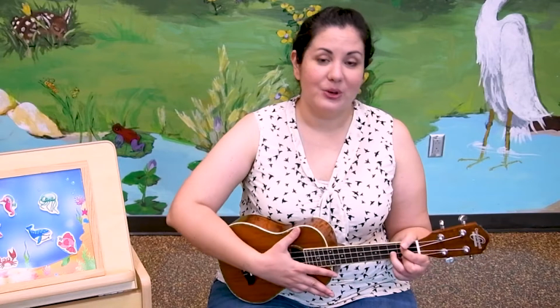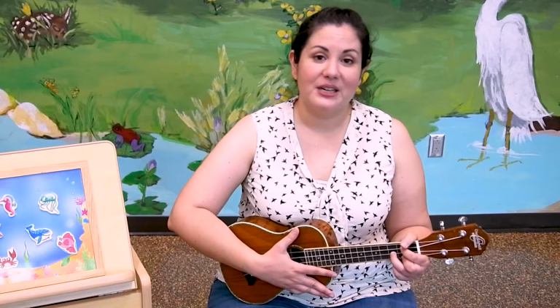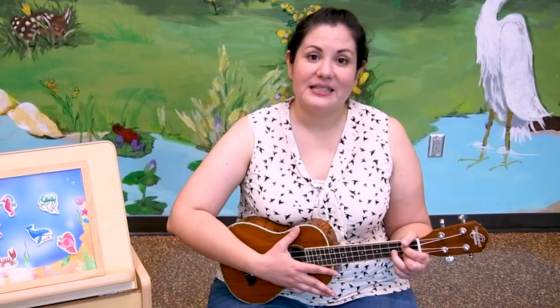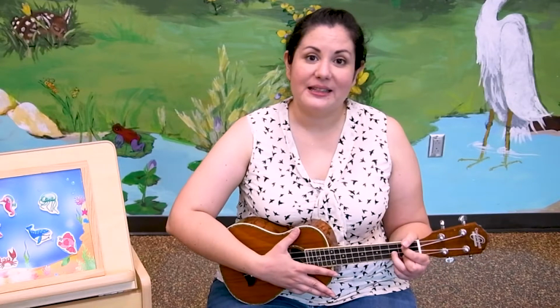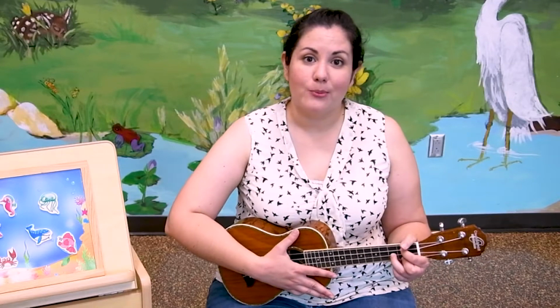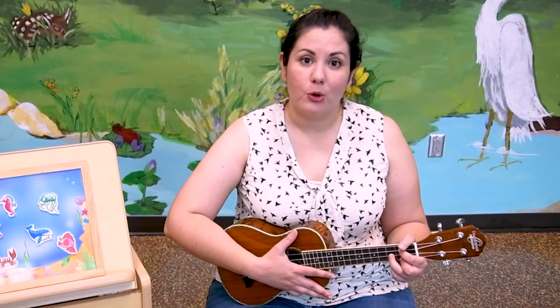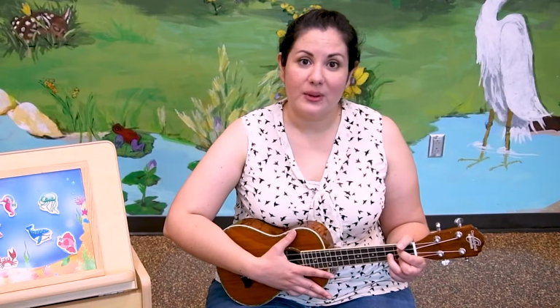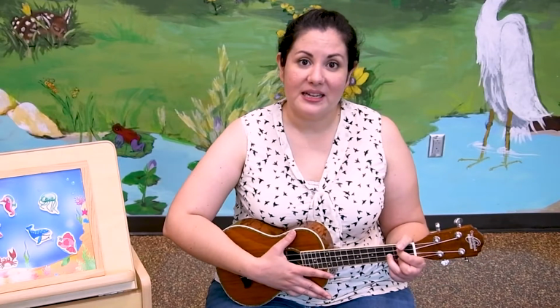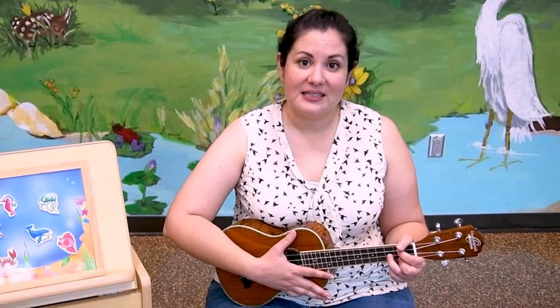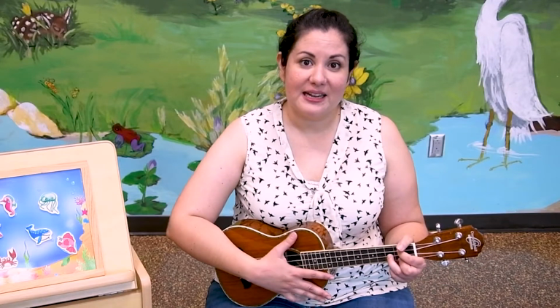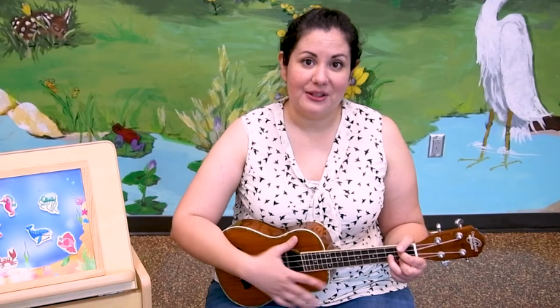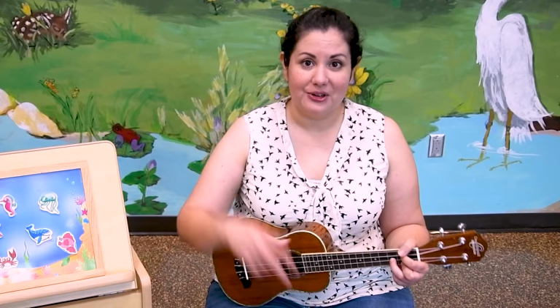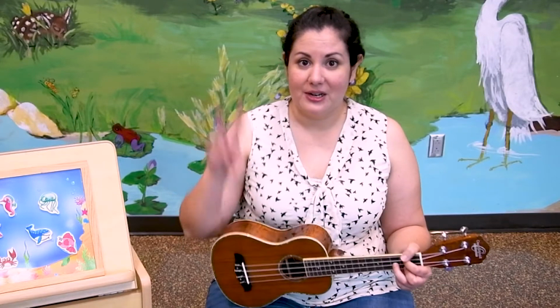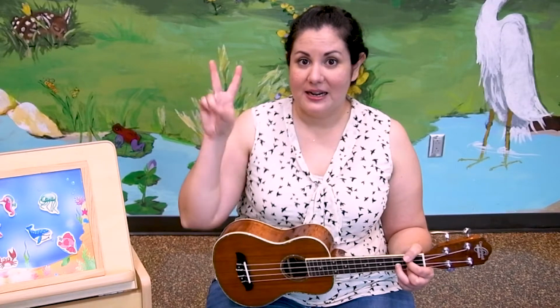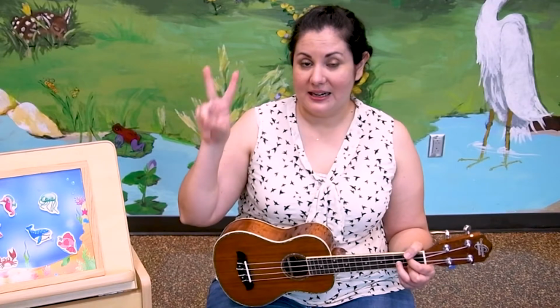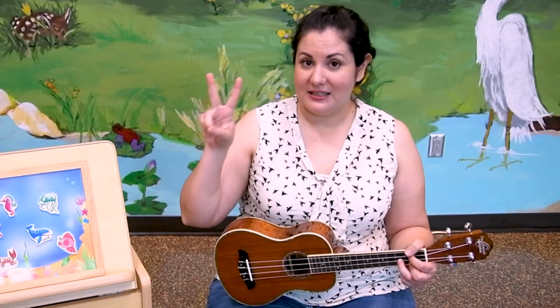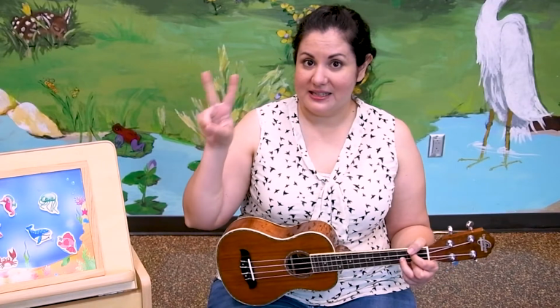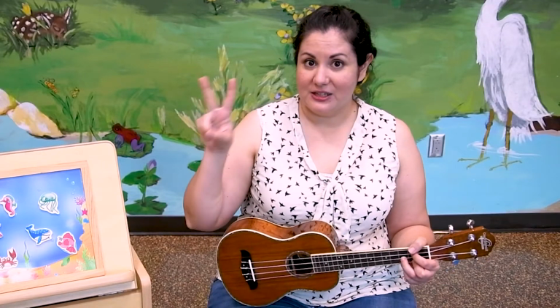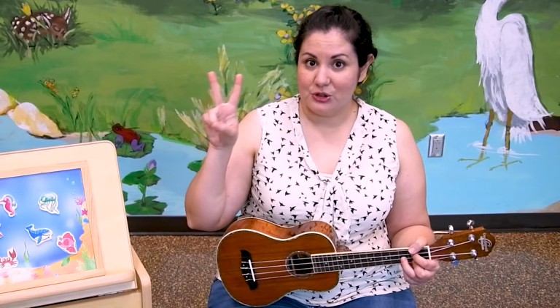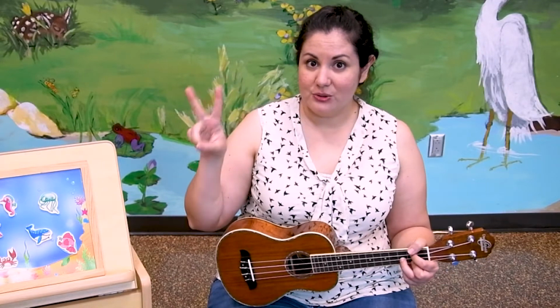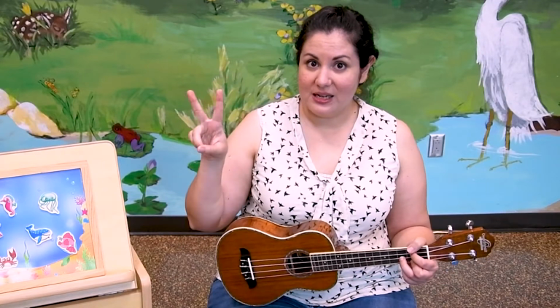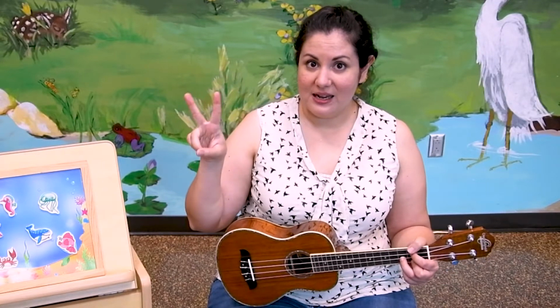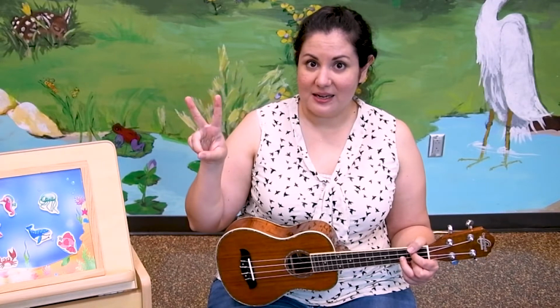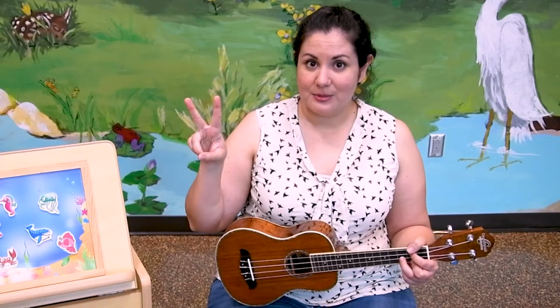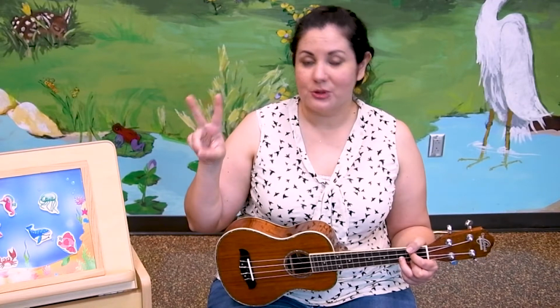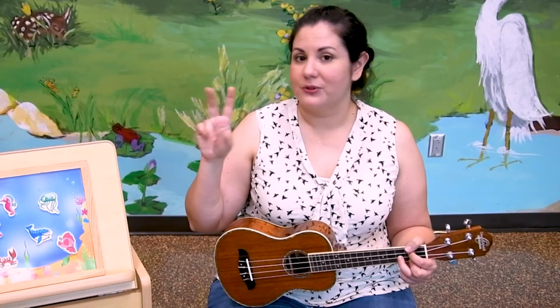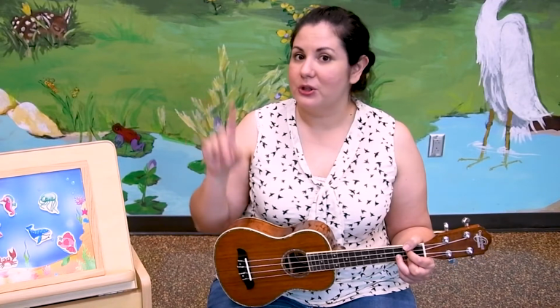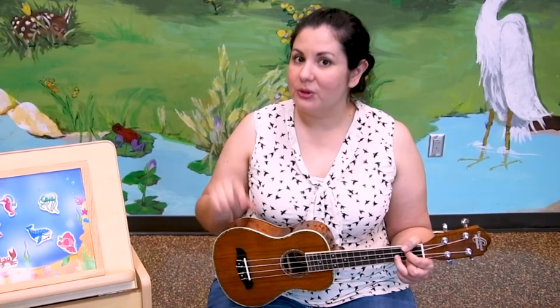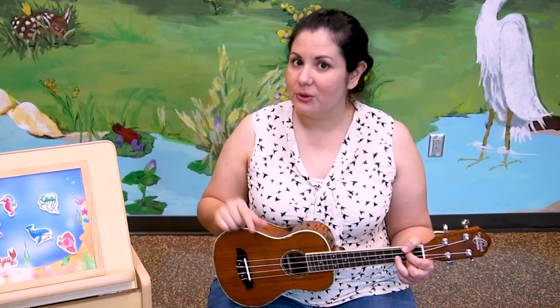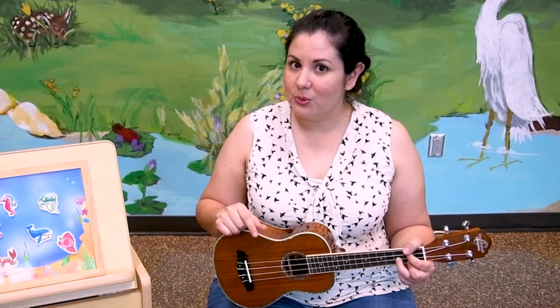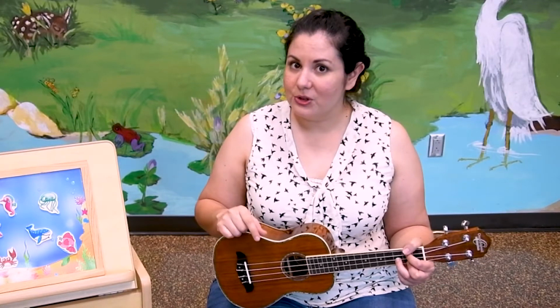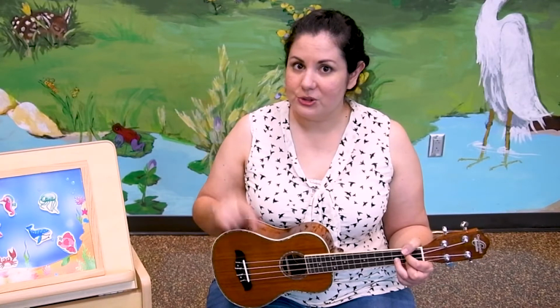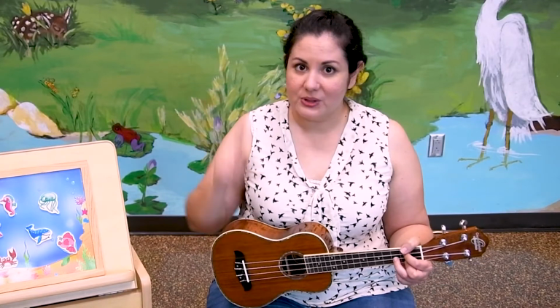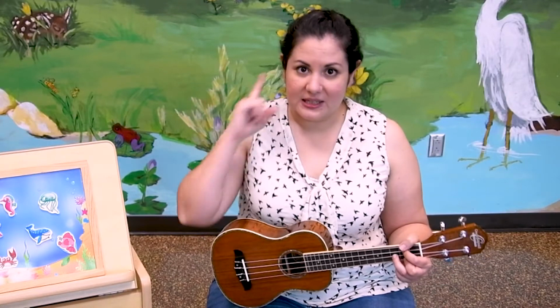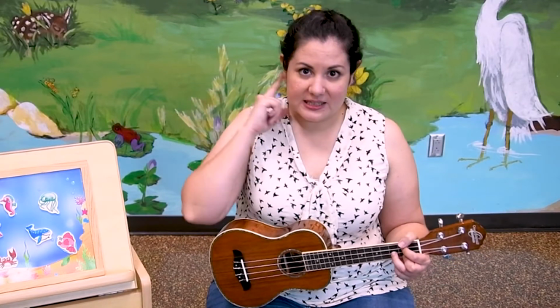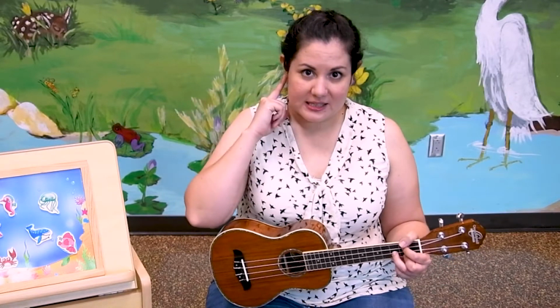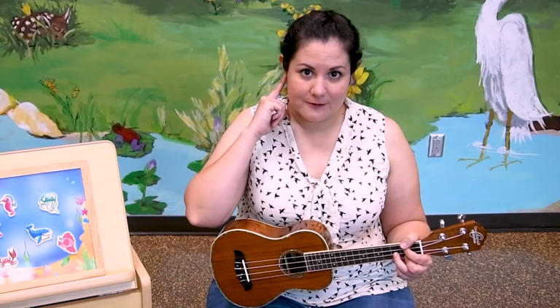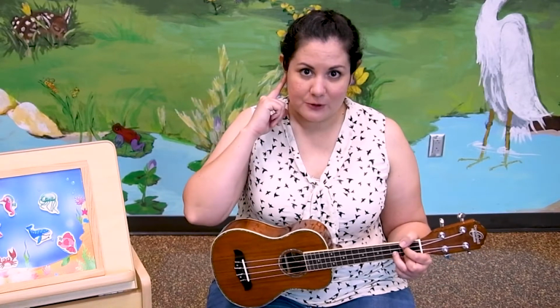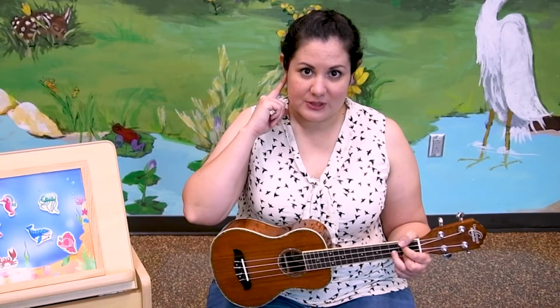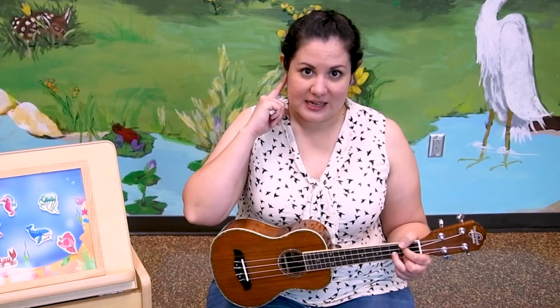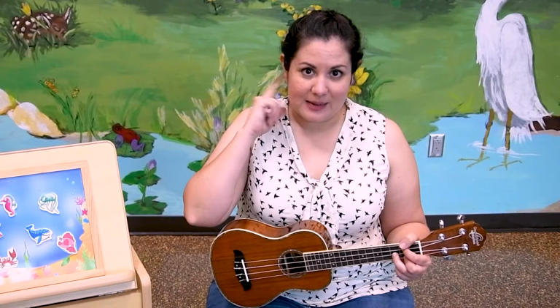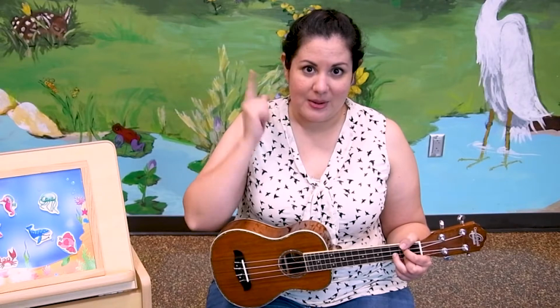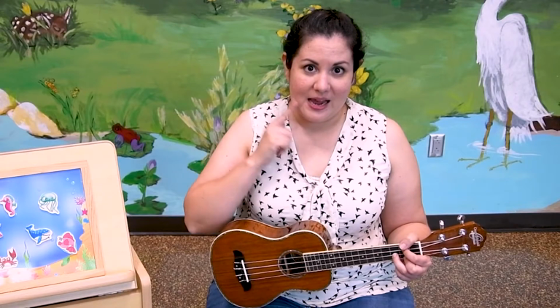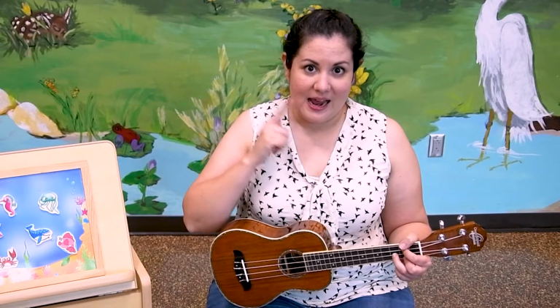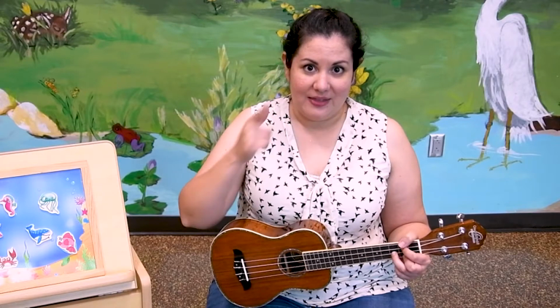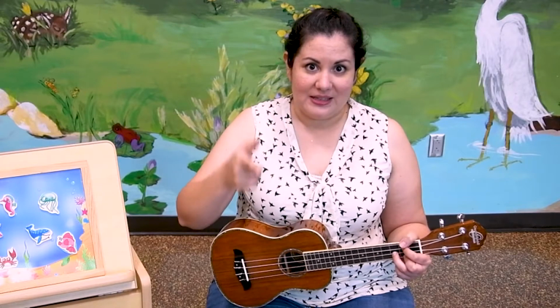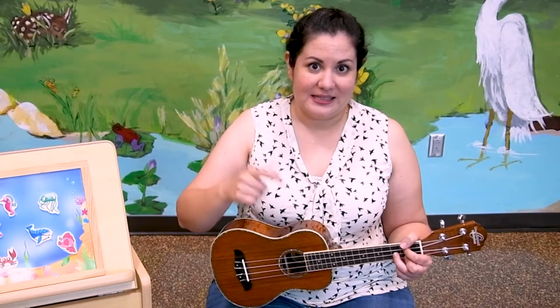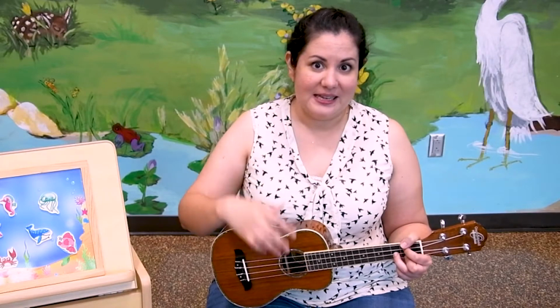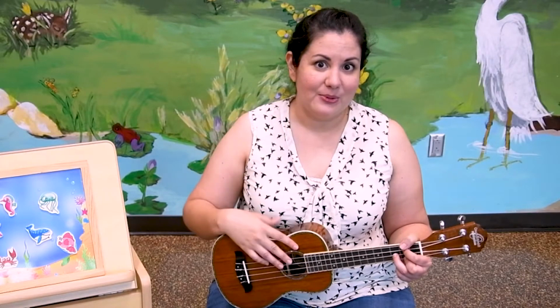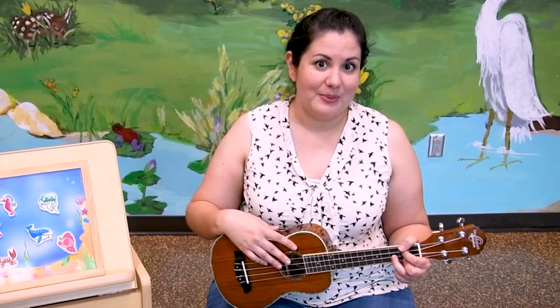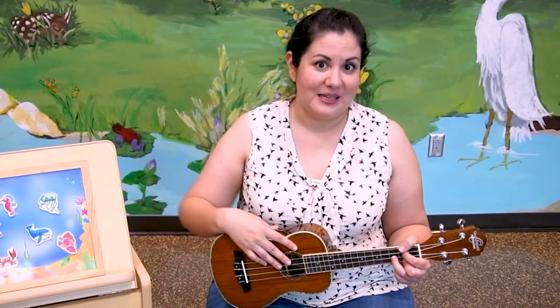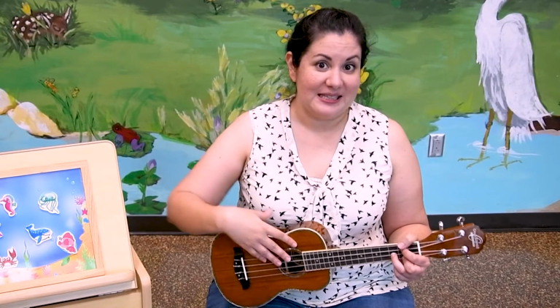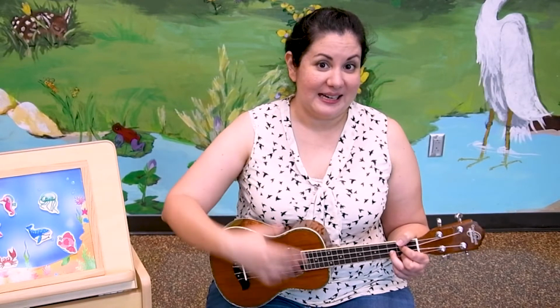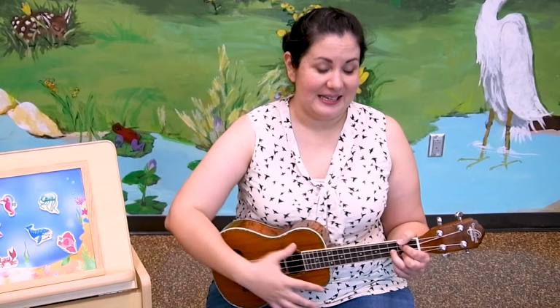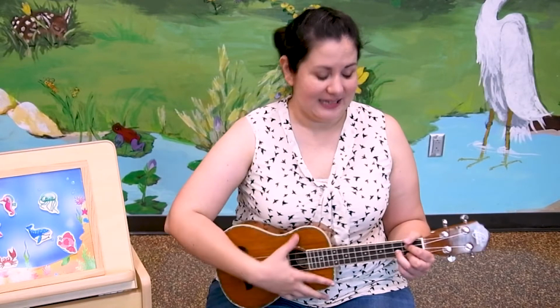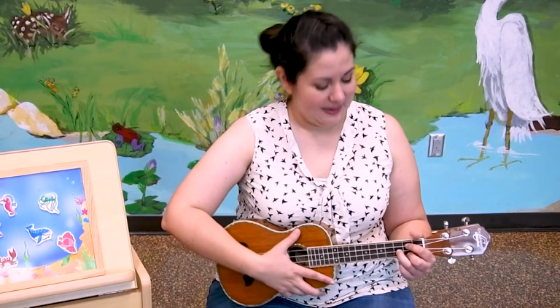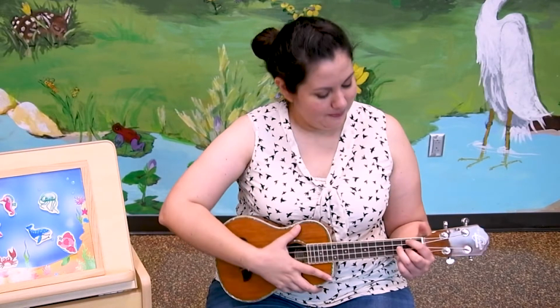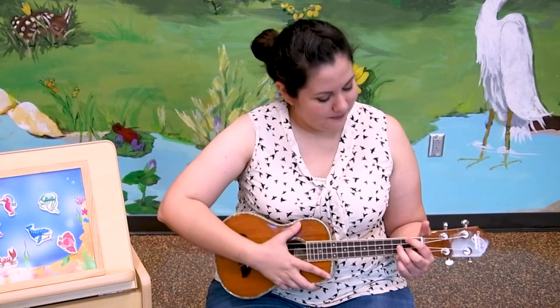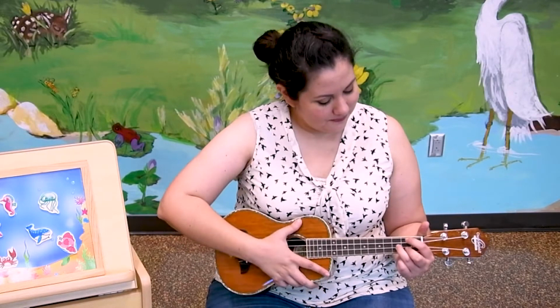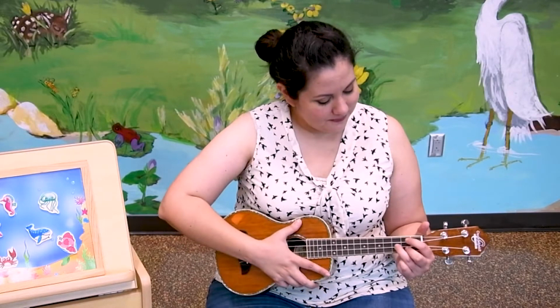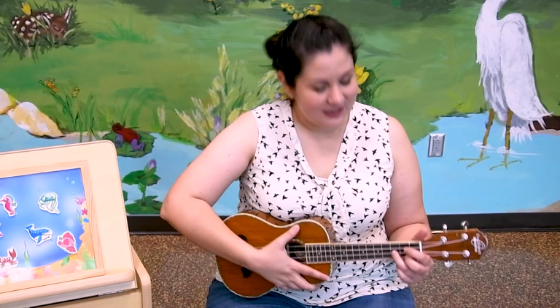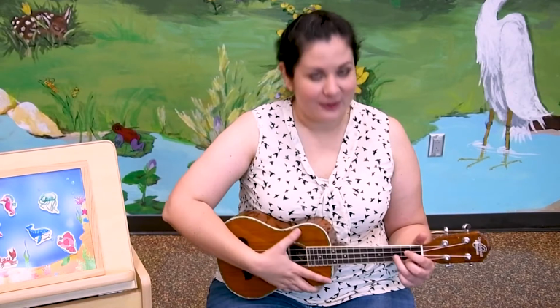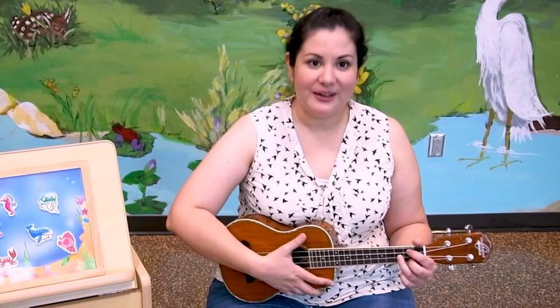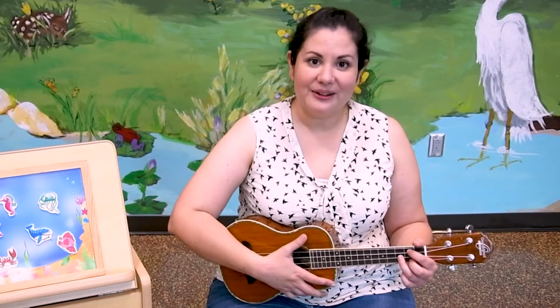We're going to sing 'The More We Get Together' and I'll sing it two times, so if you don't know the words you can listen the first time and then sing with me the second time. Here we go.